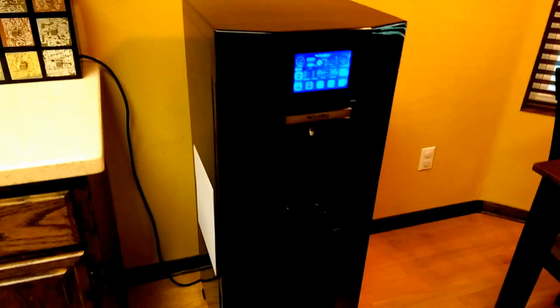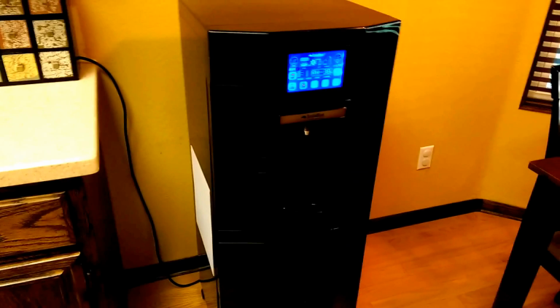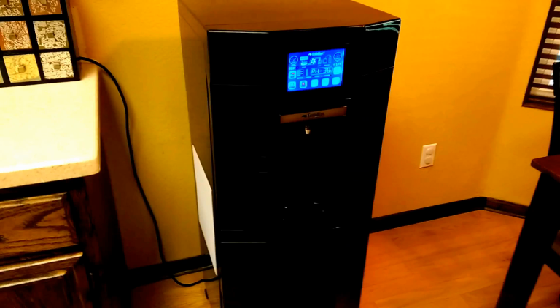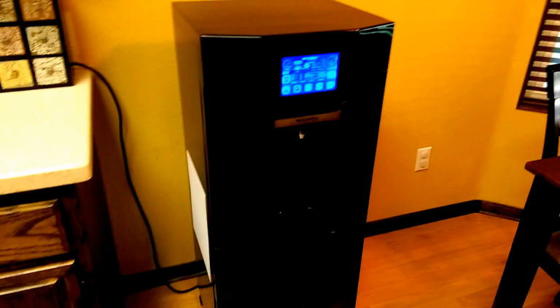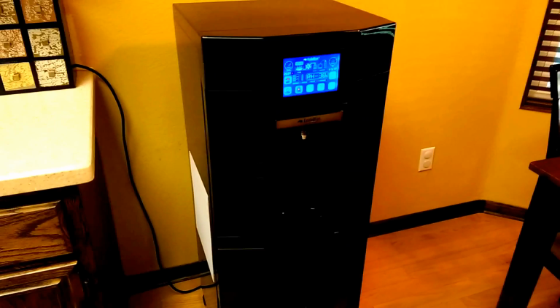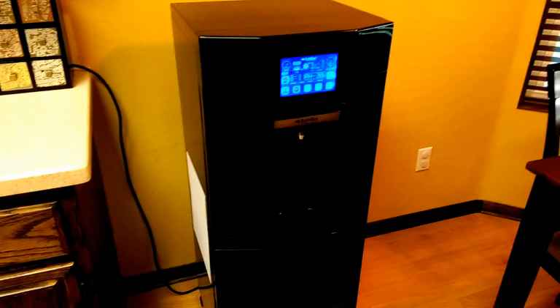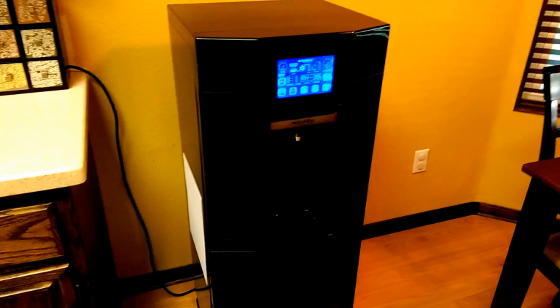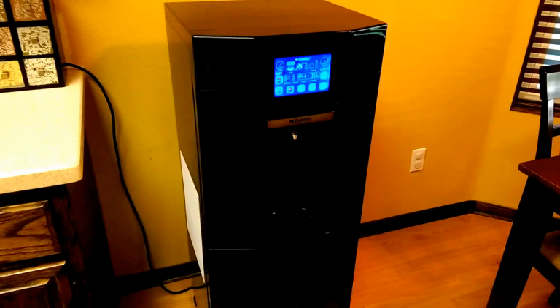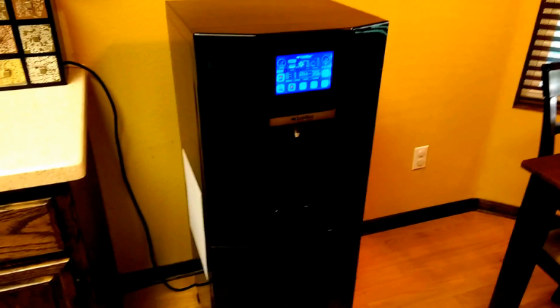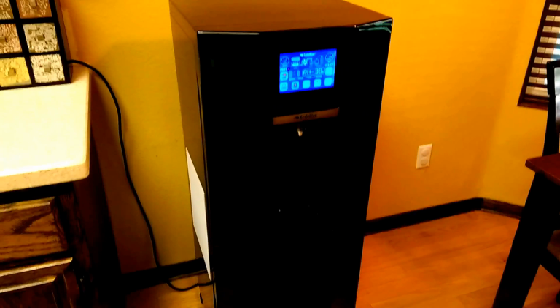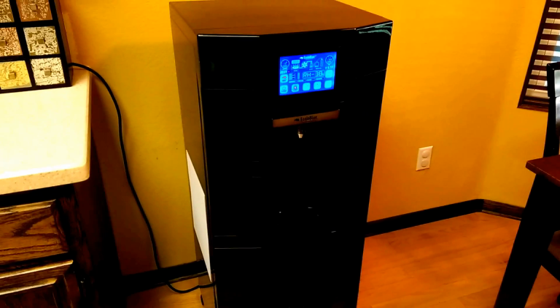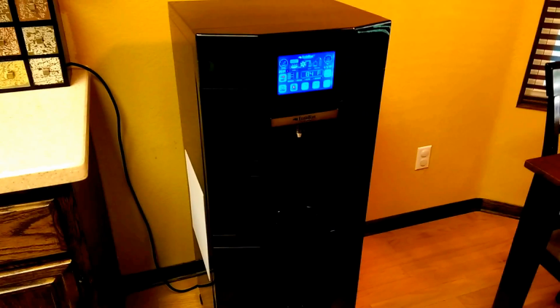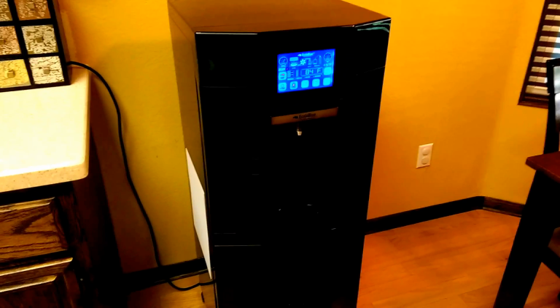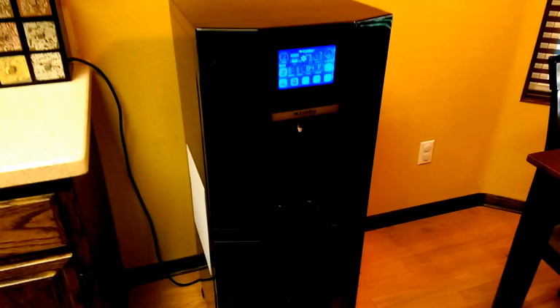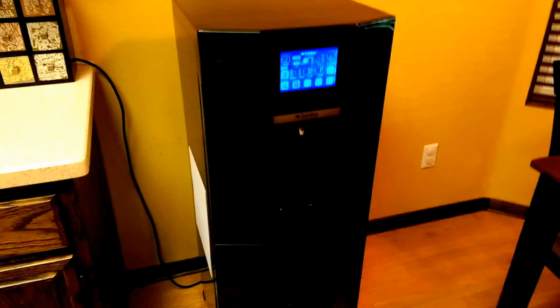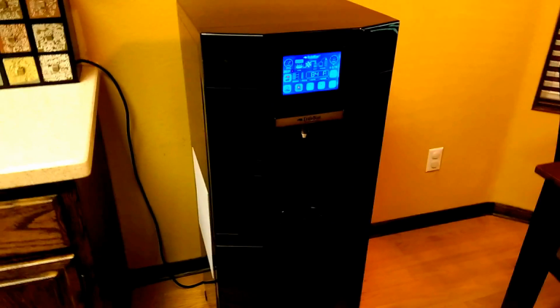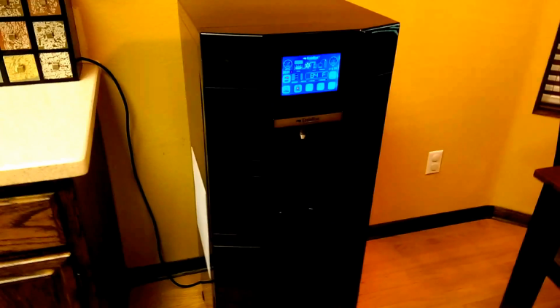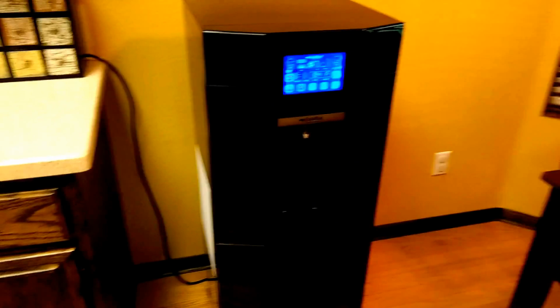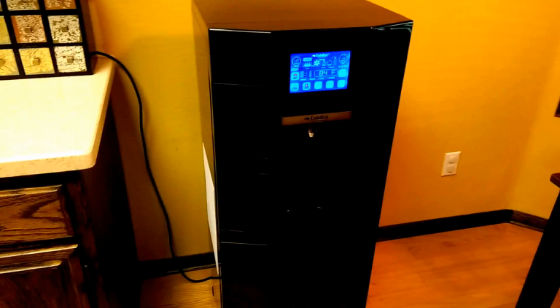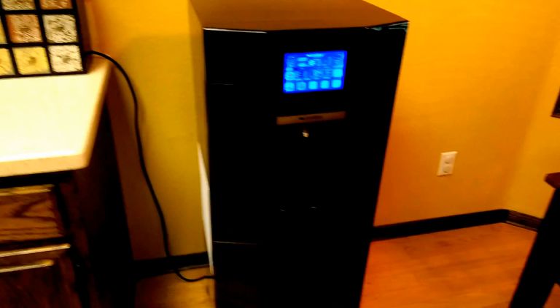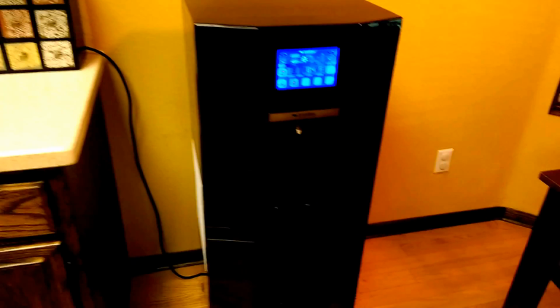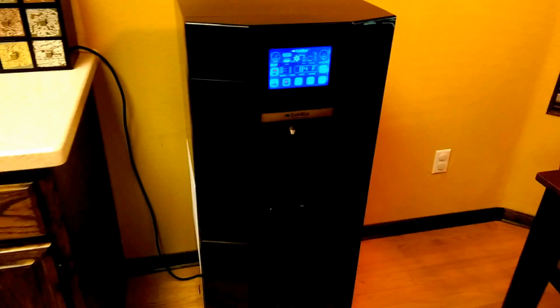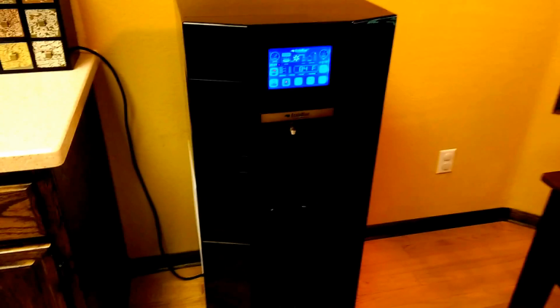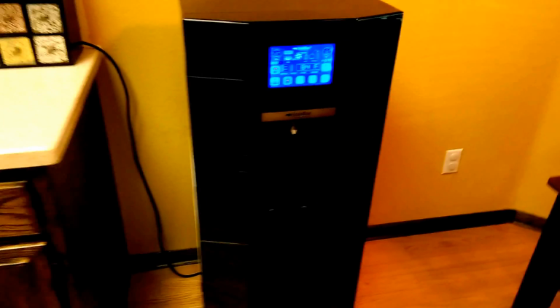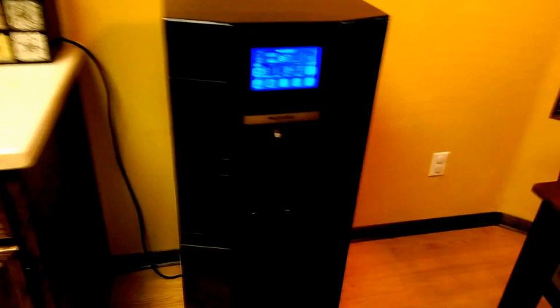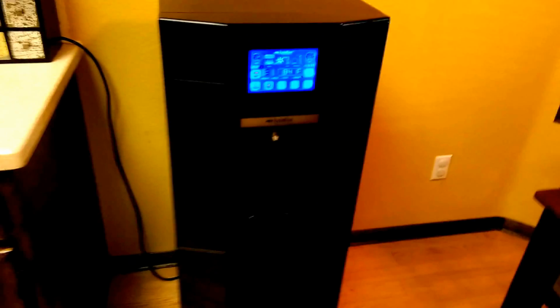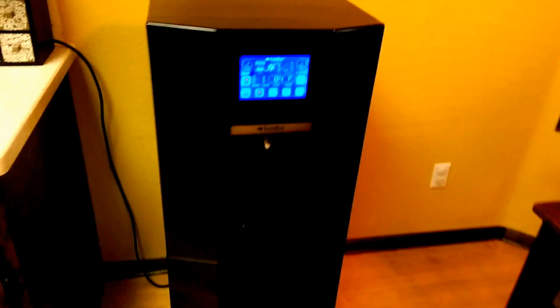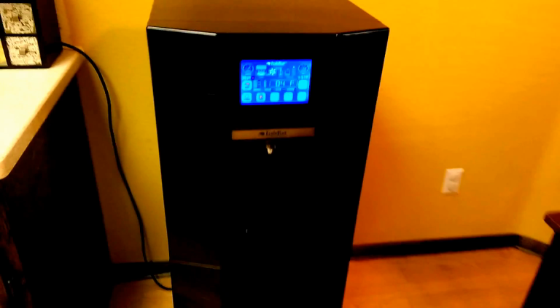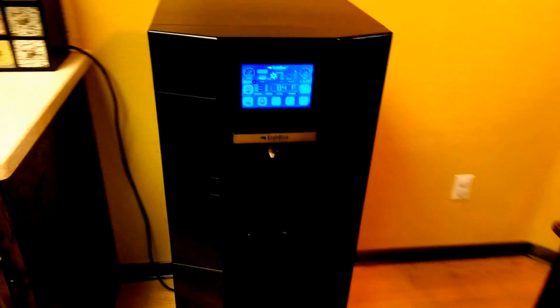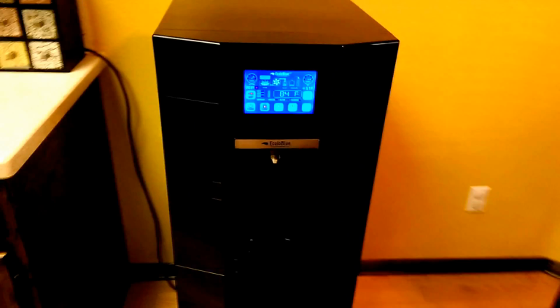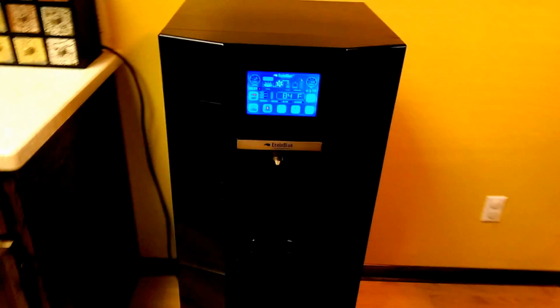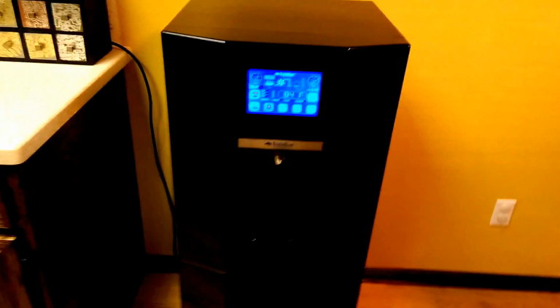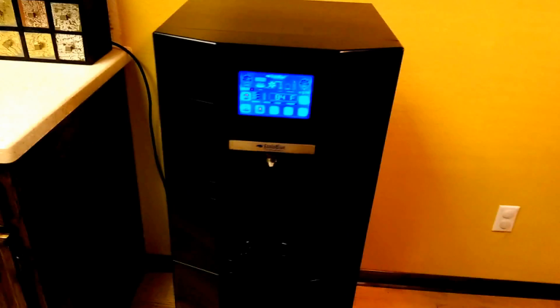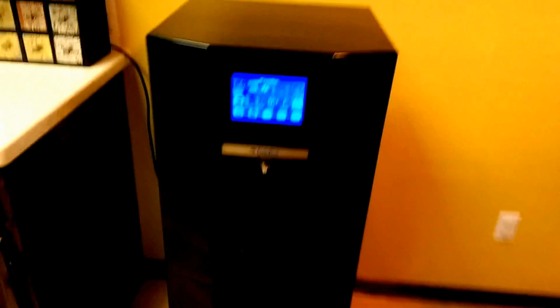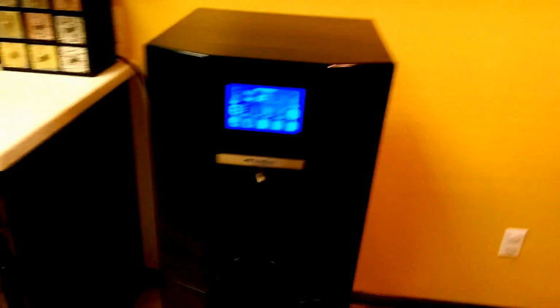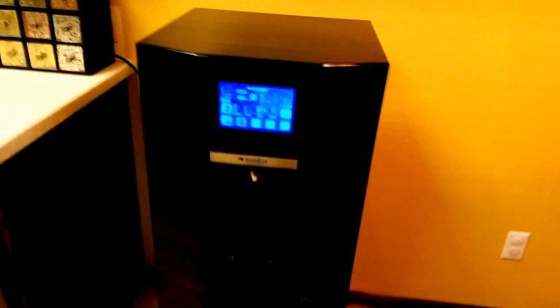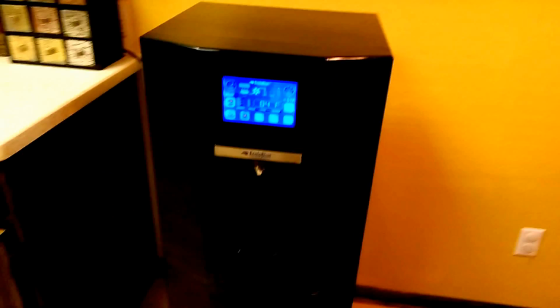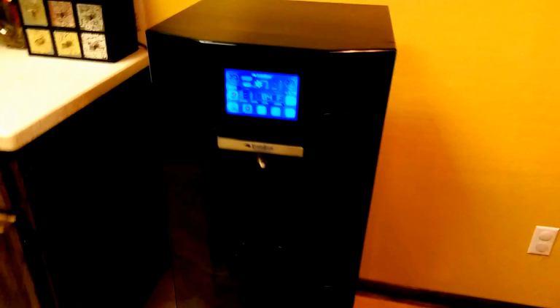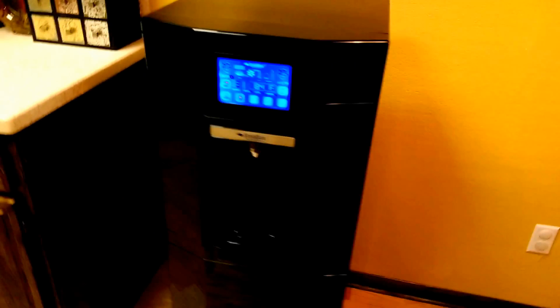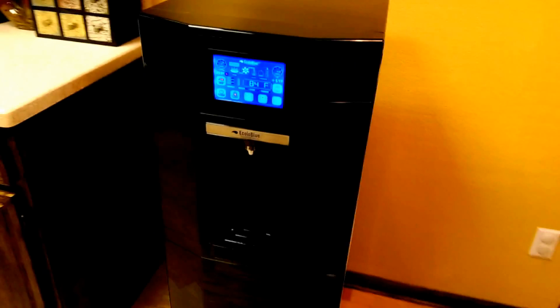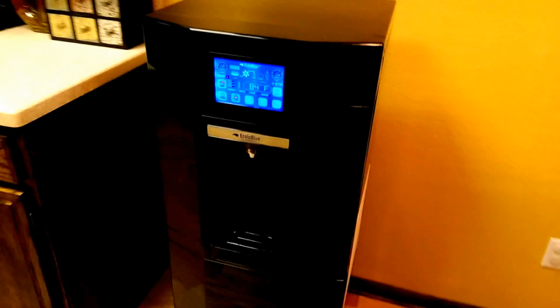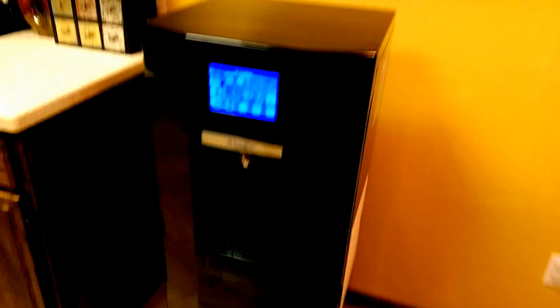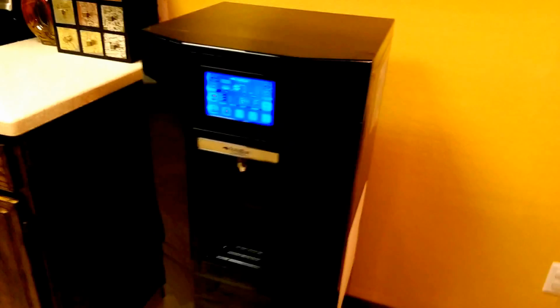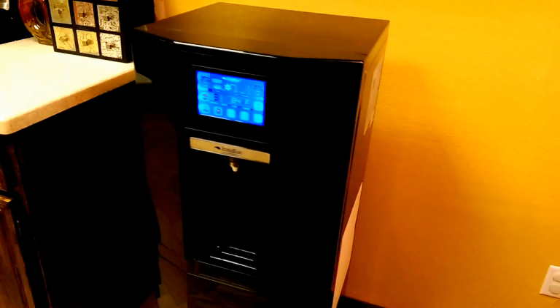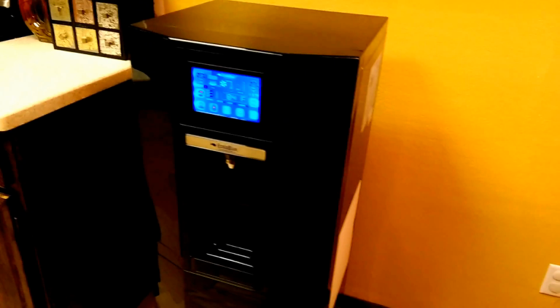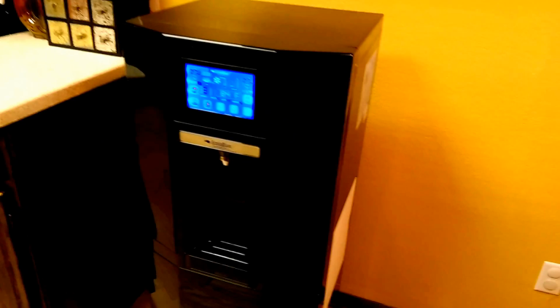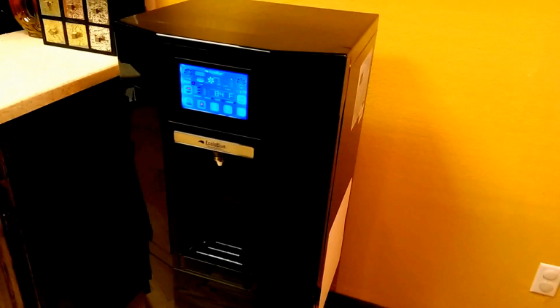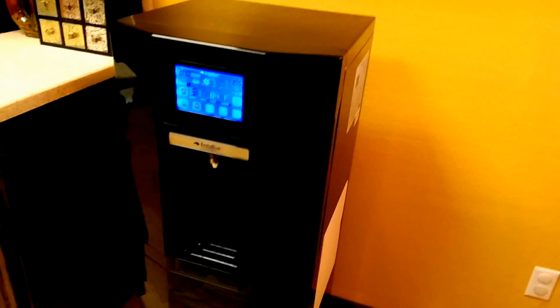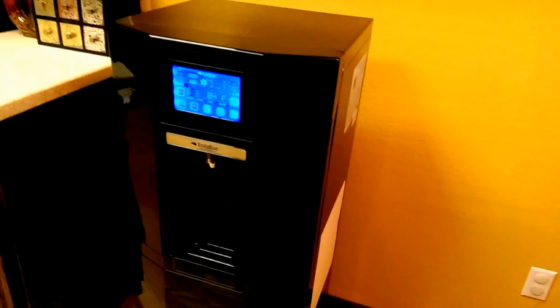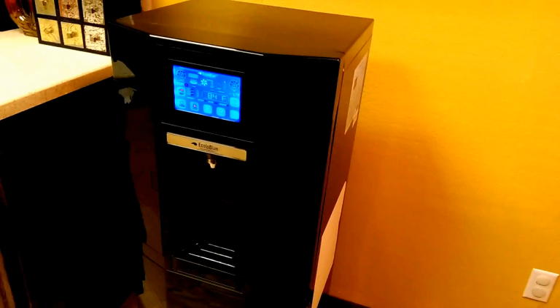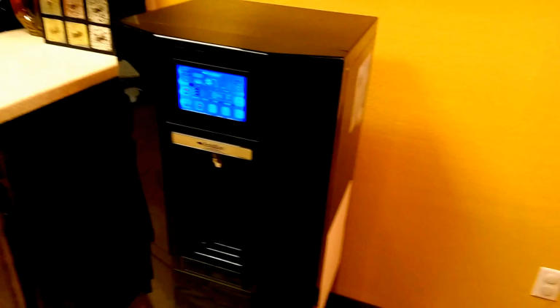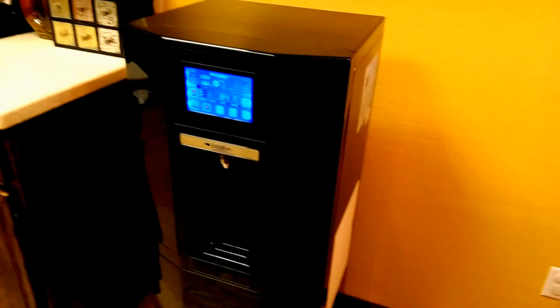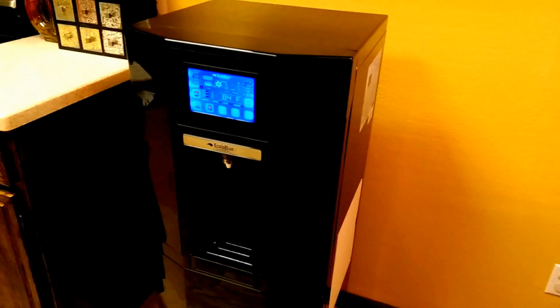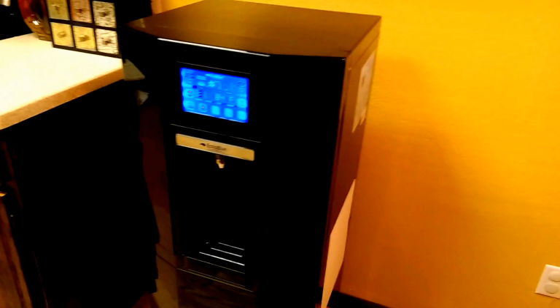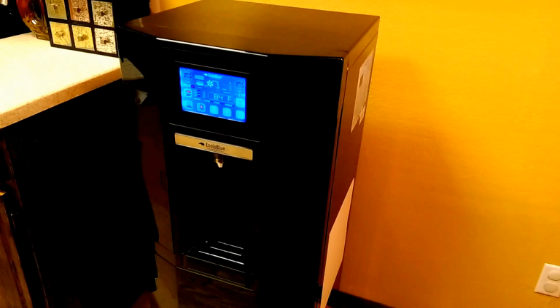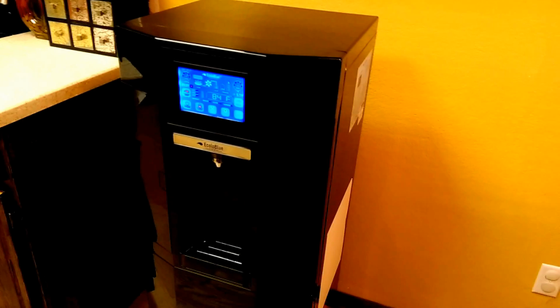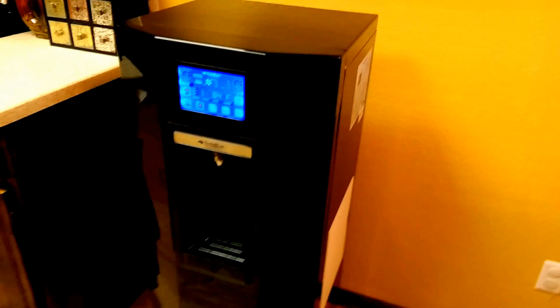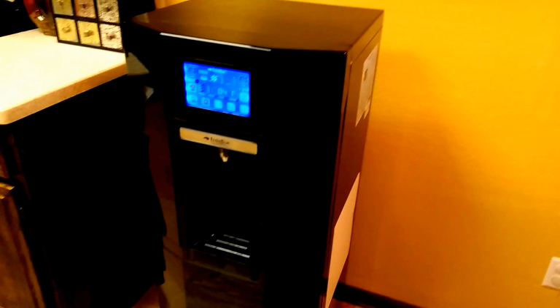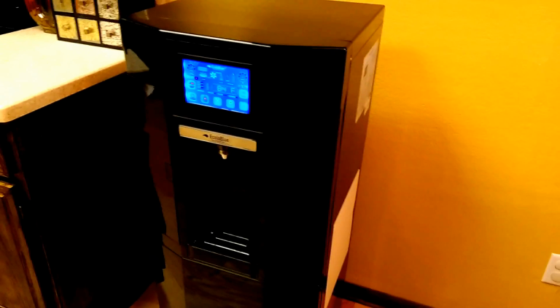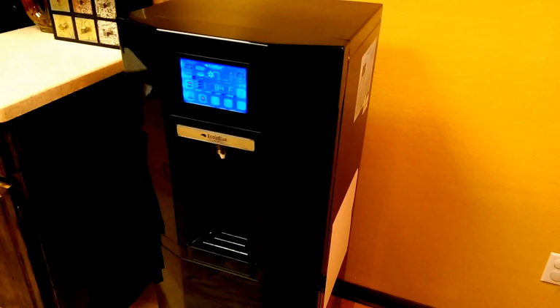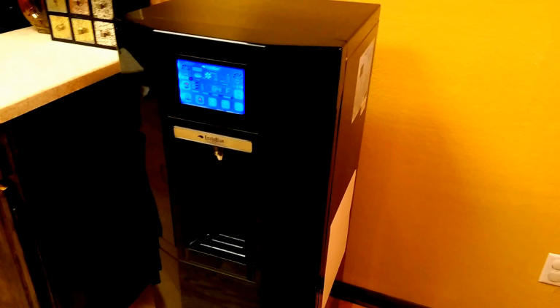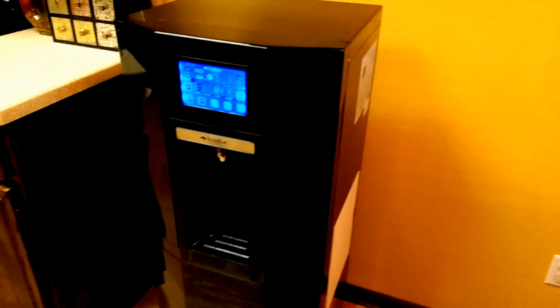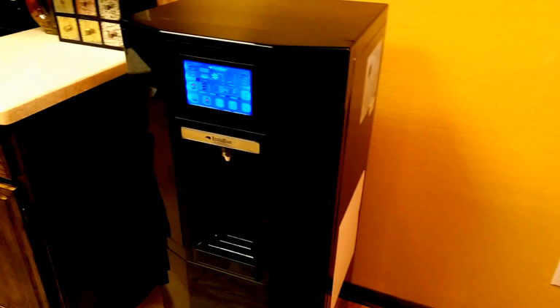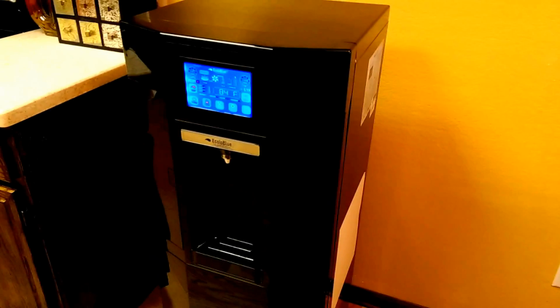It's kind of expensive — it cost me $1,400 — but I guess when you need water, it's going to be worth it.